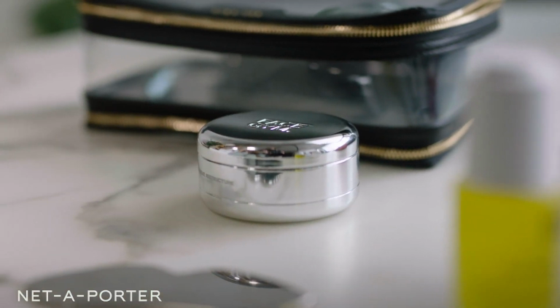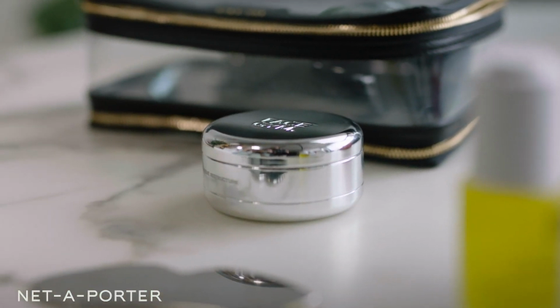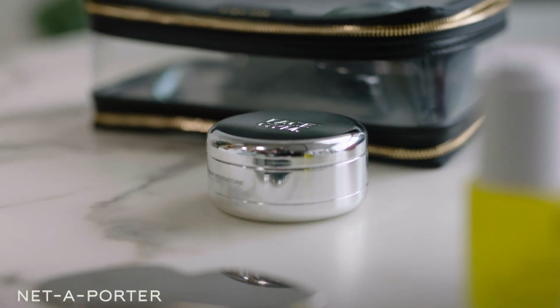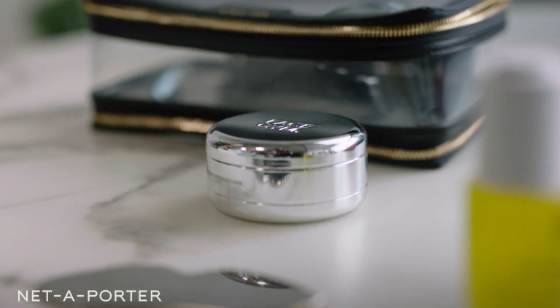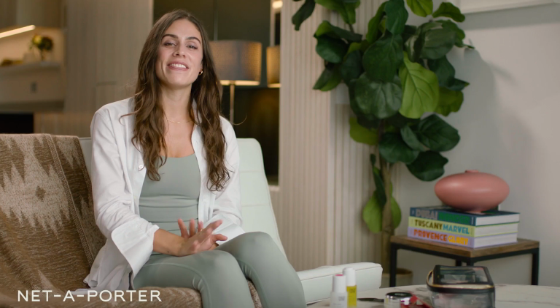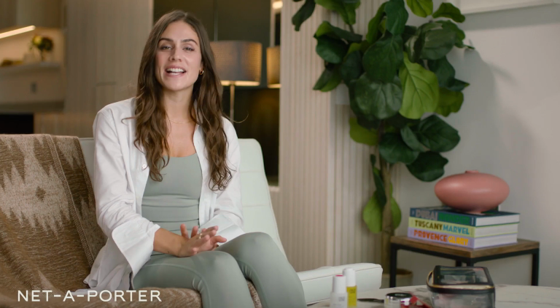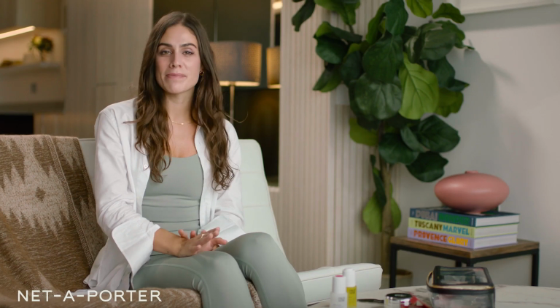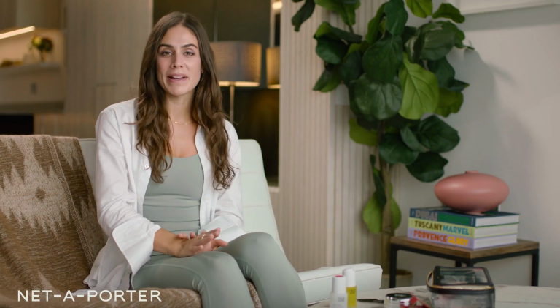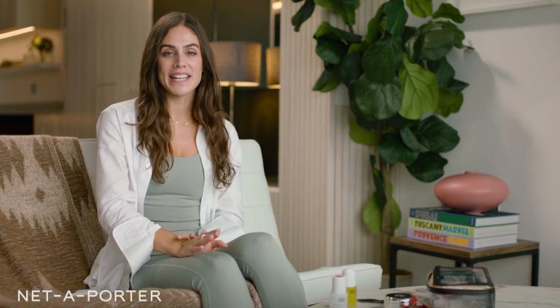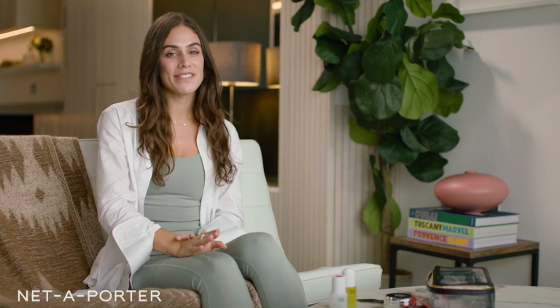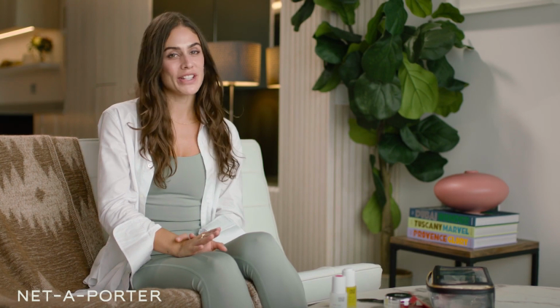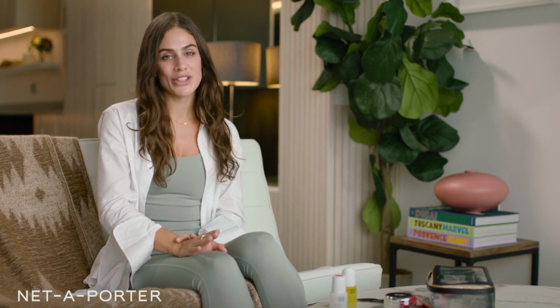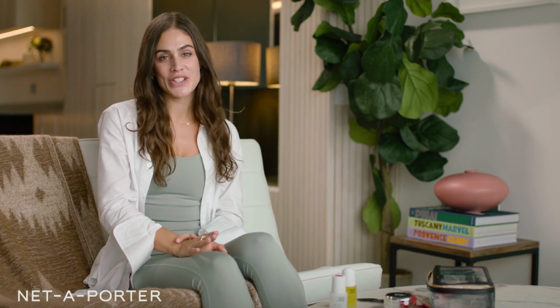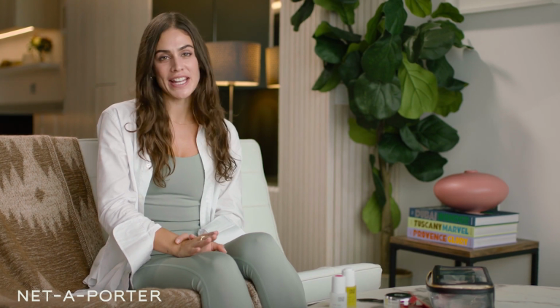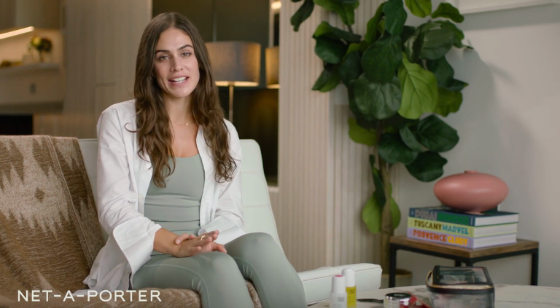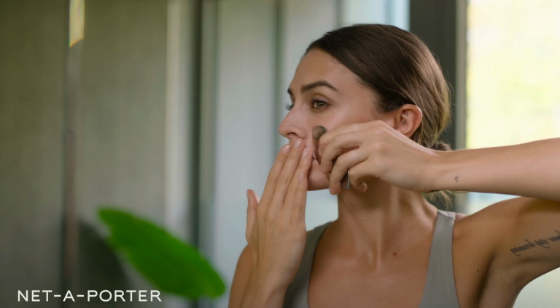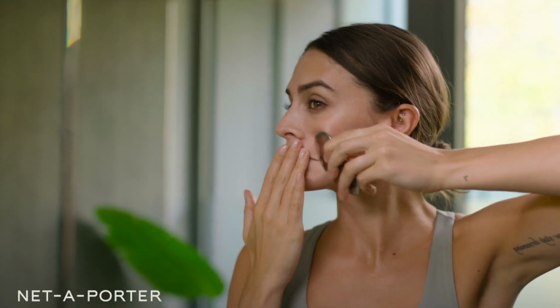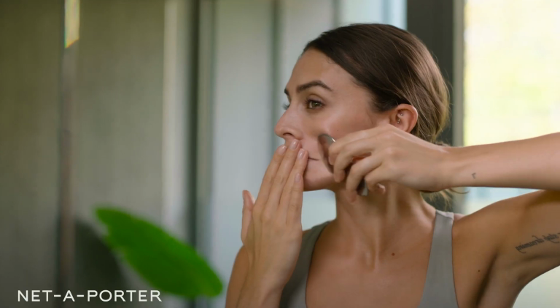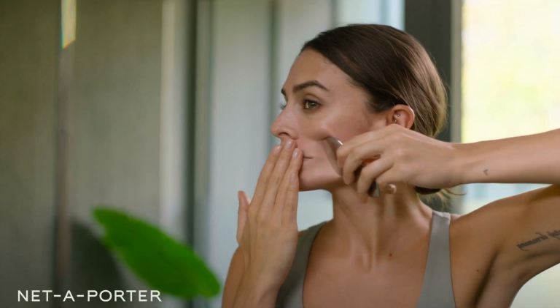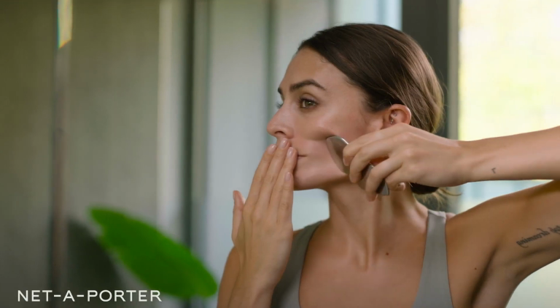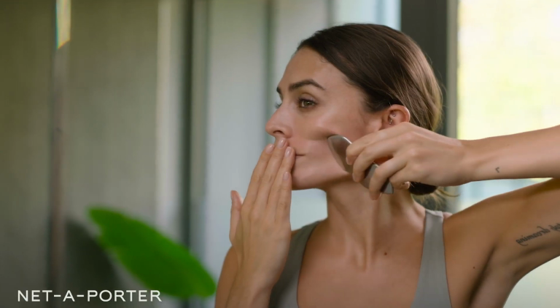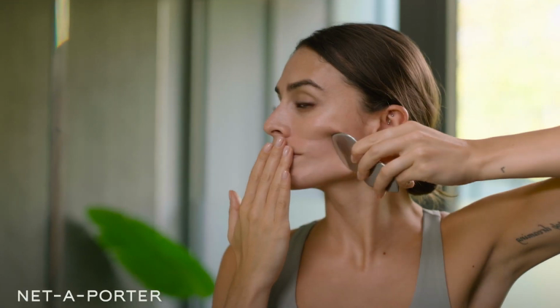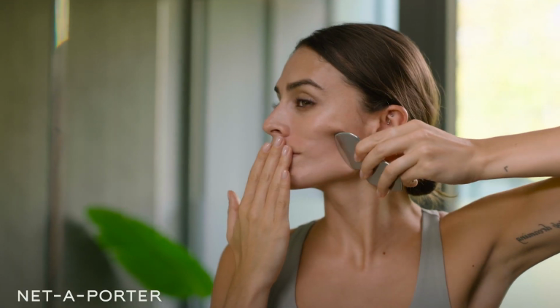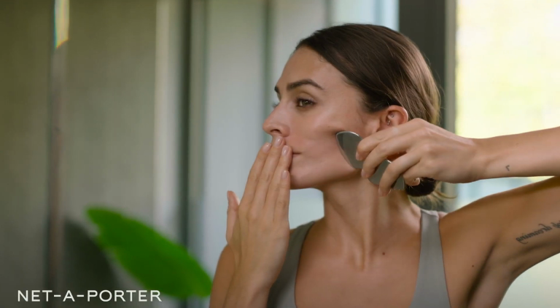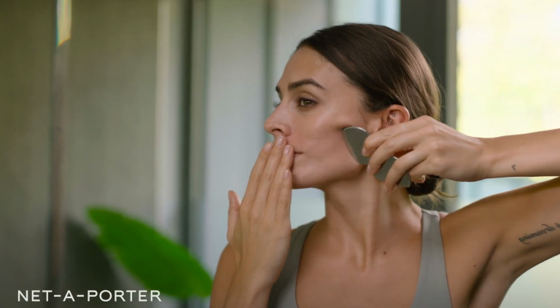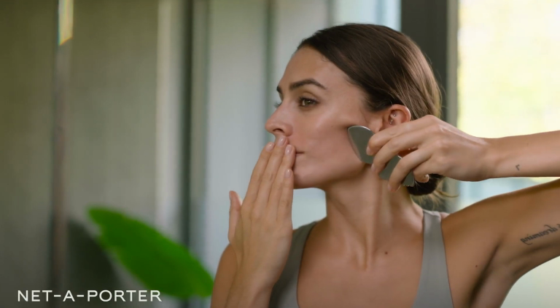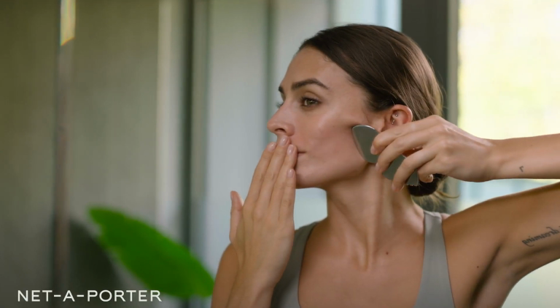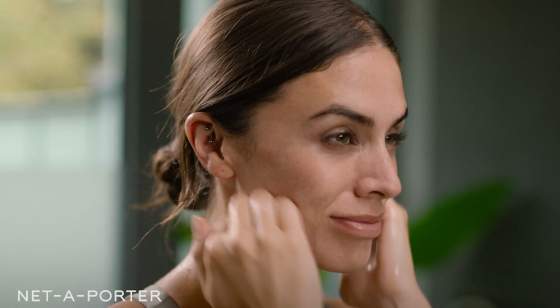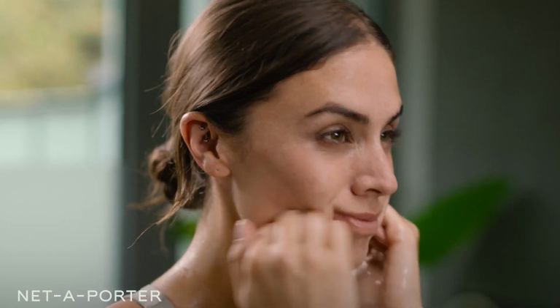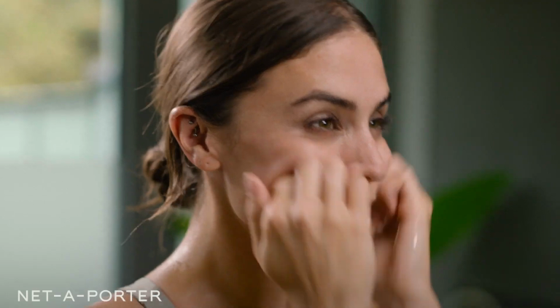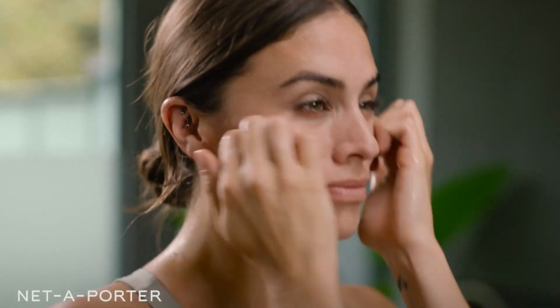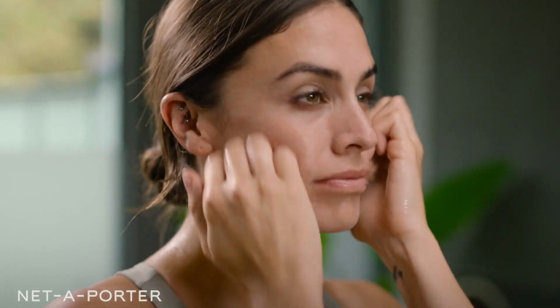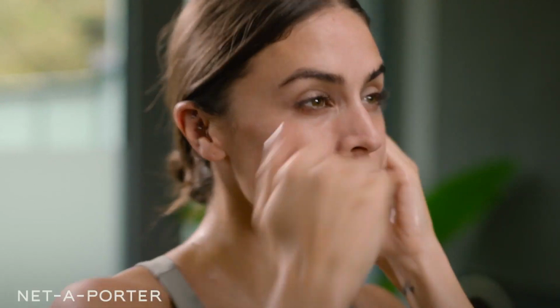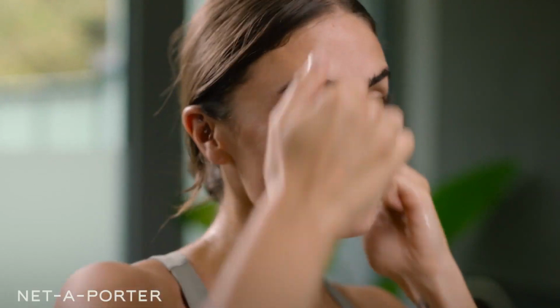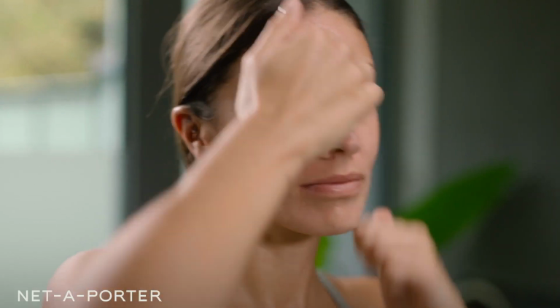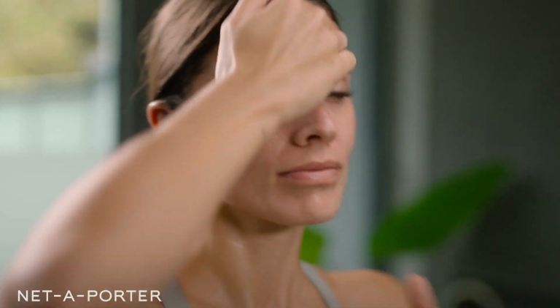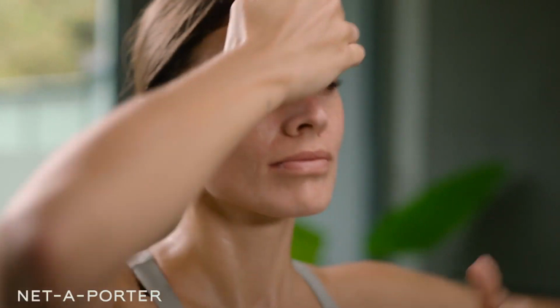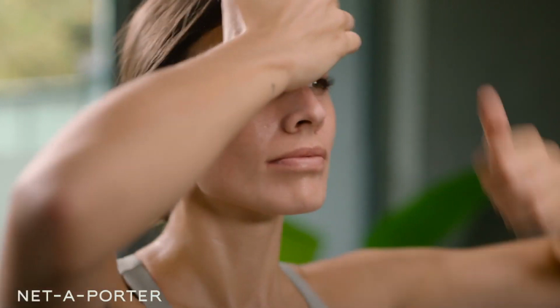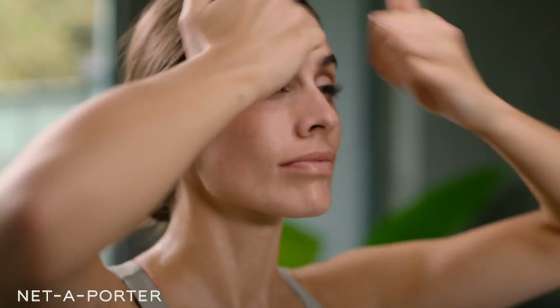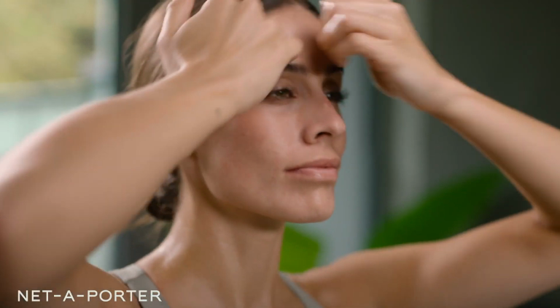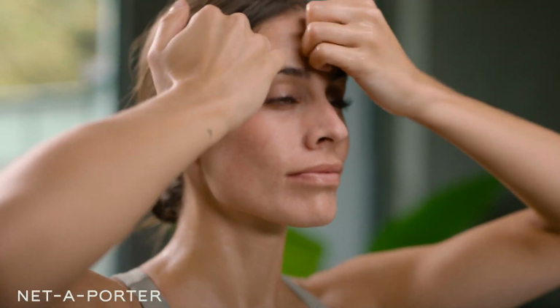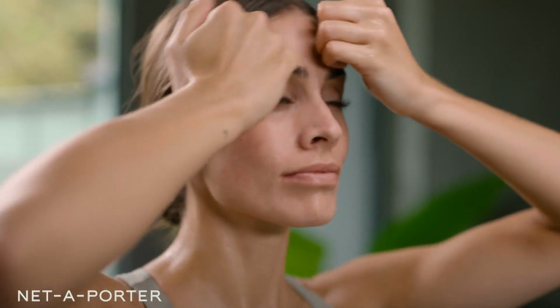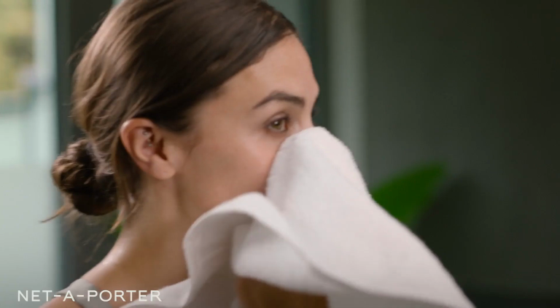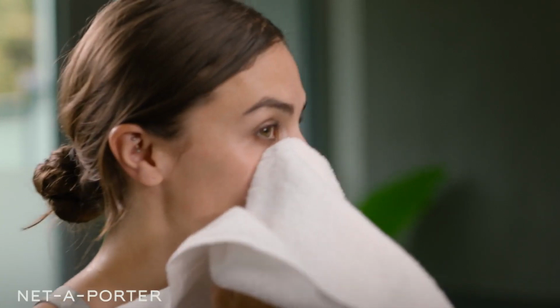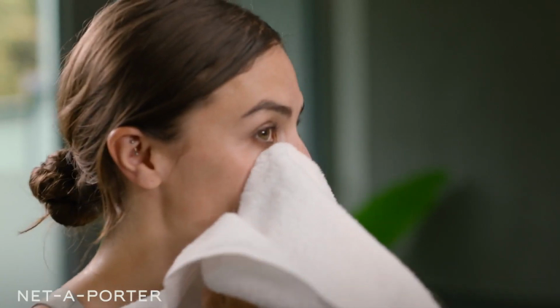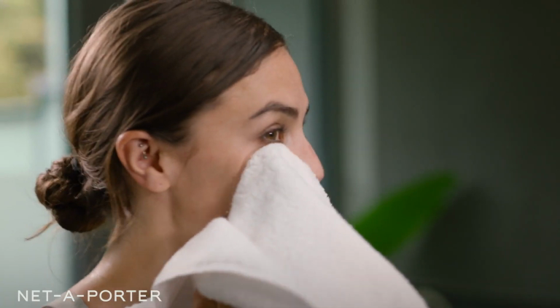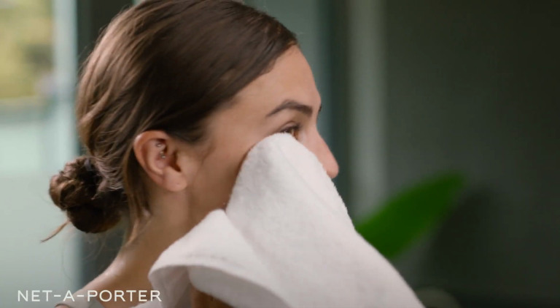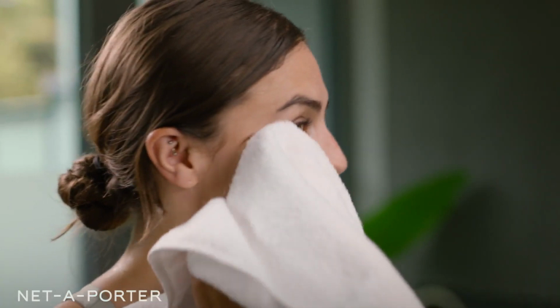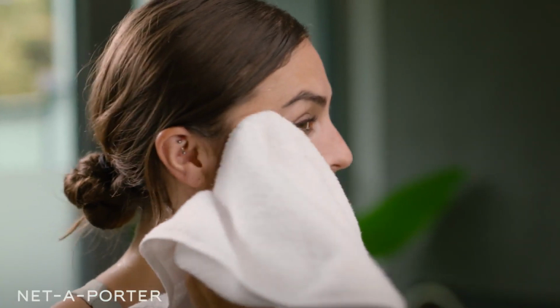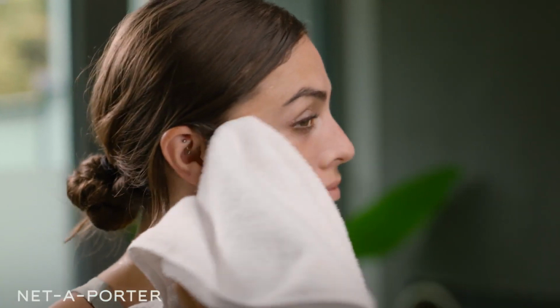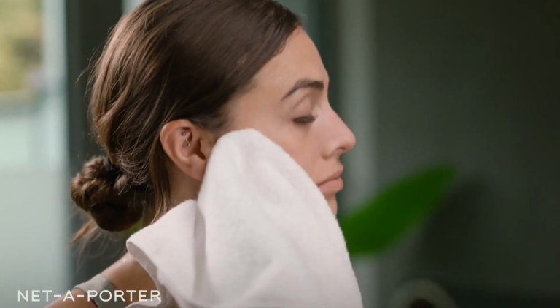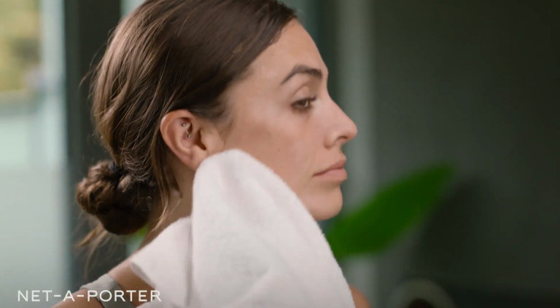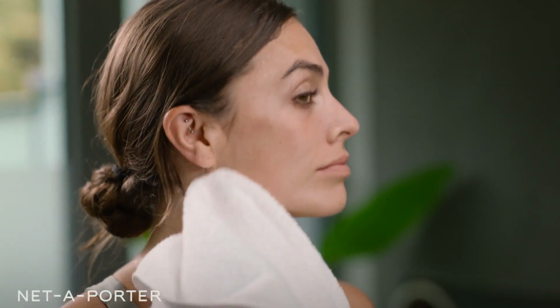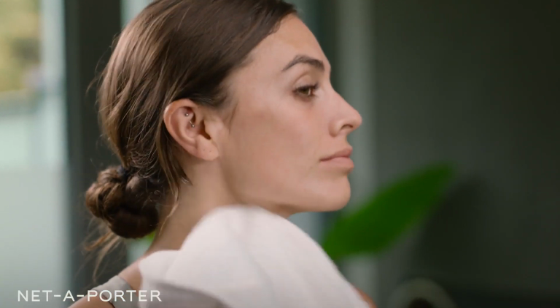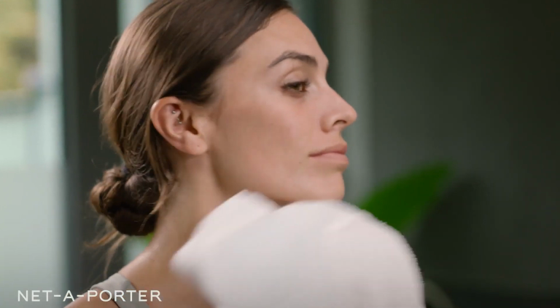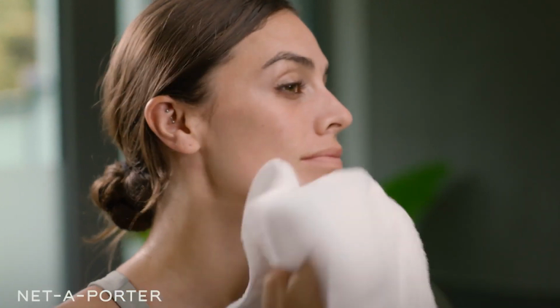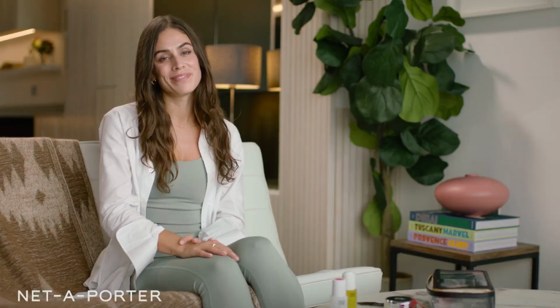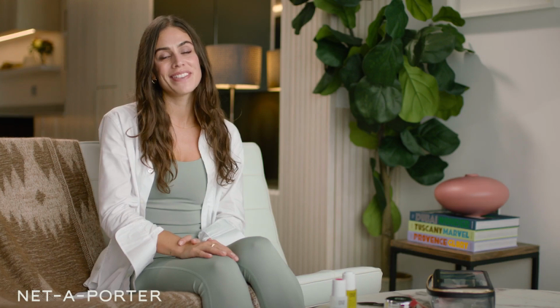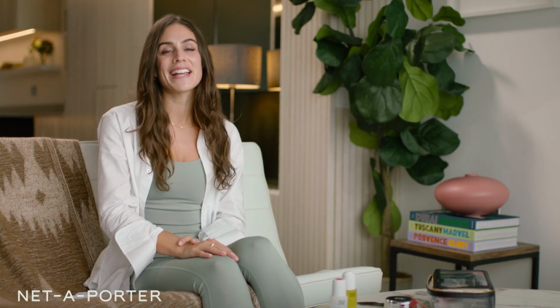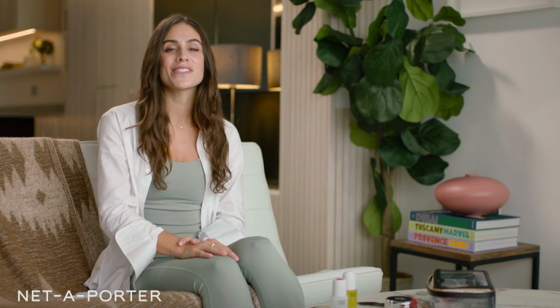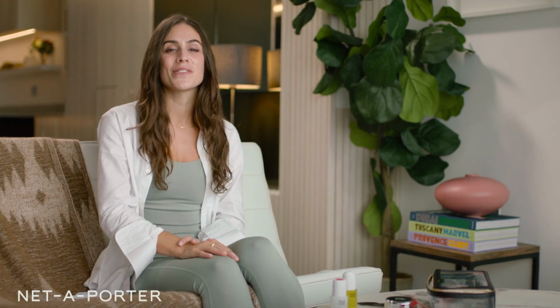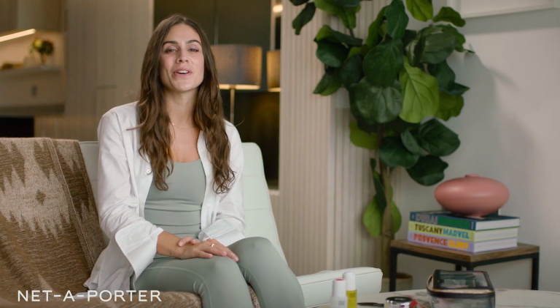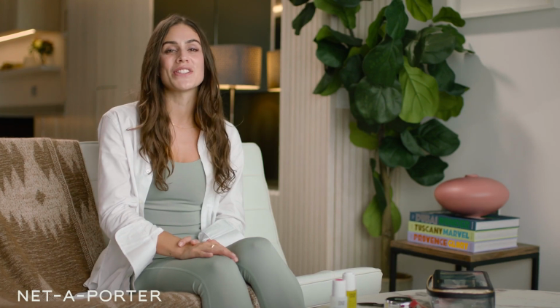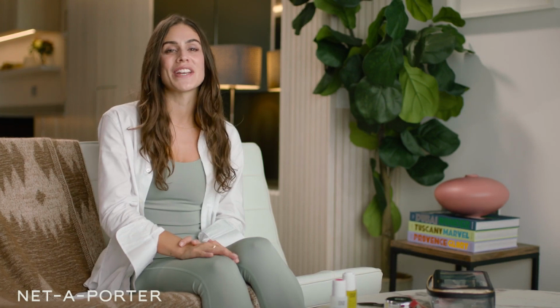And that's my evening routine. I love it because it leaves my skin super rejuvenated and fresh in the morning. Thanks for watching.